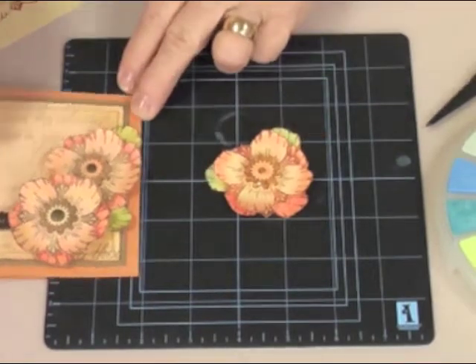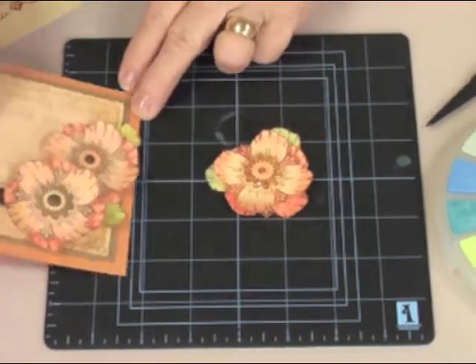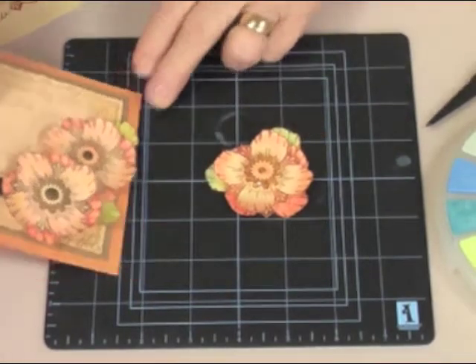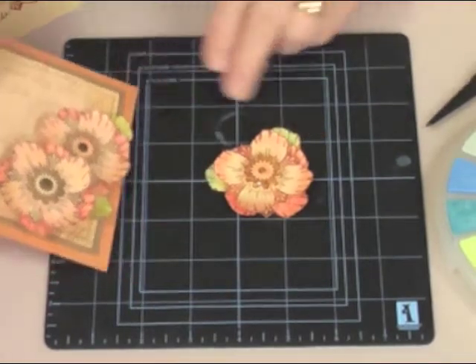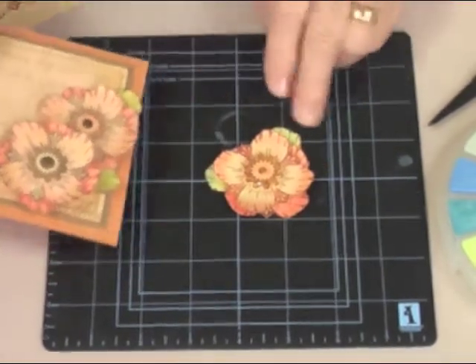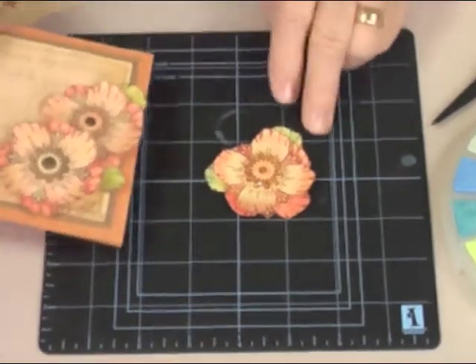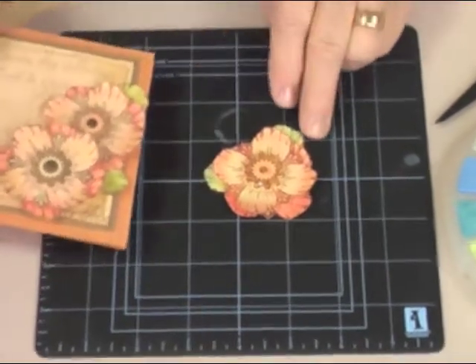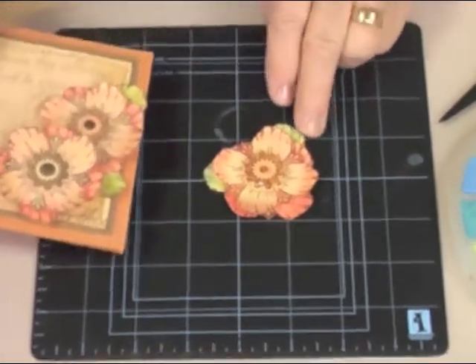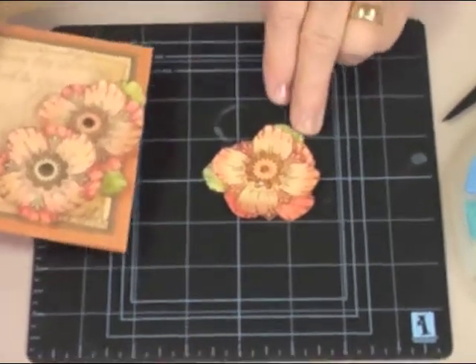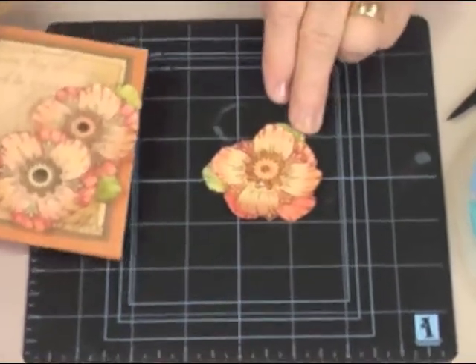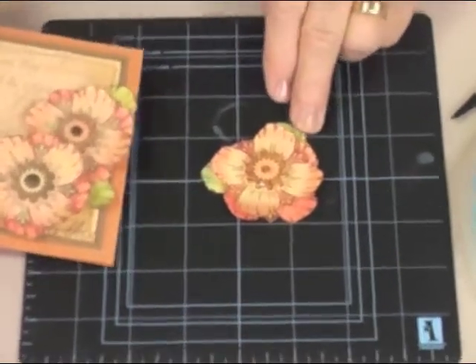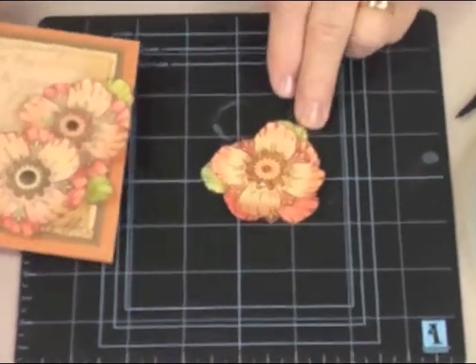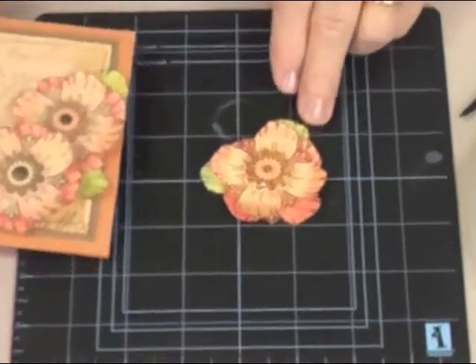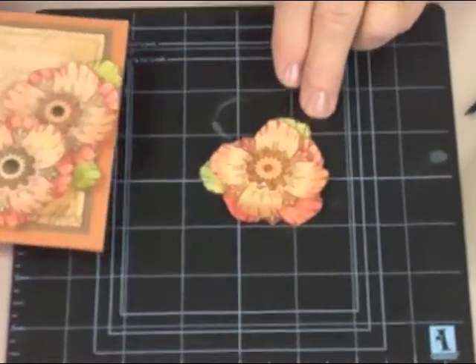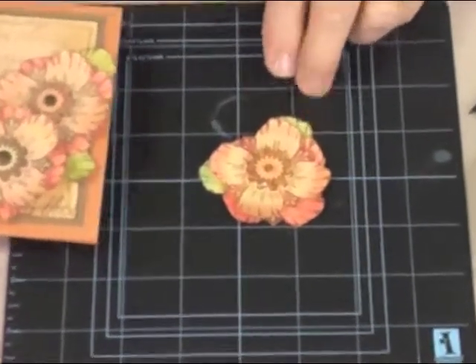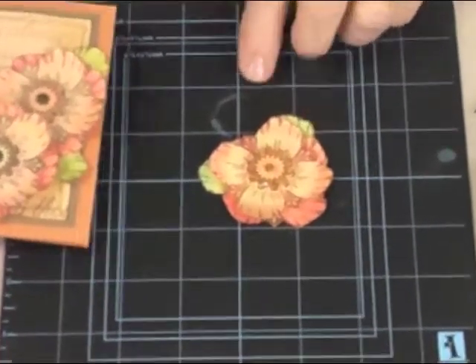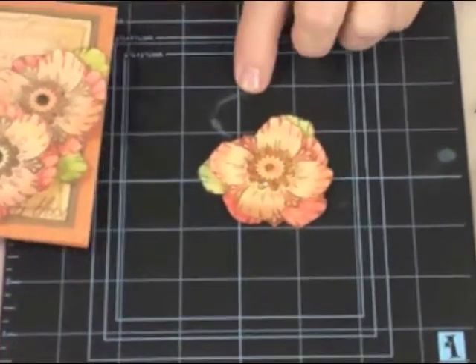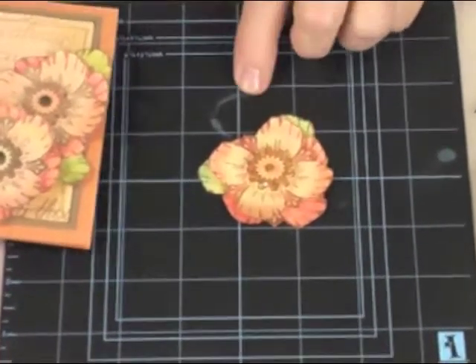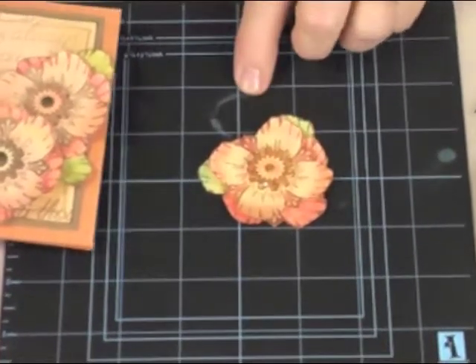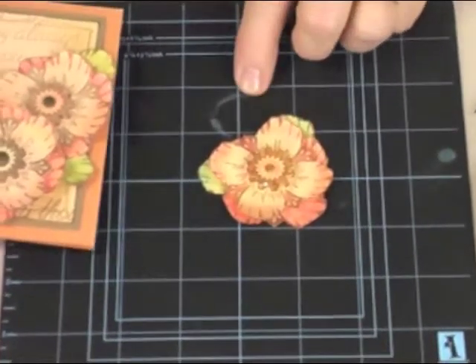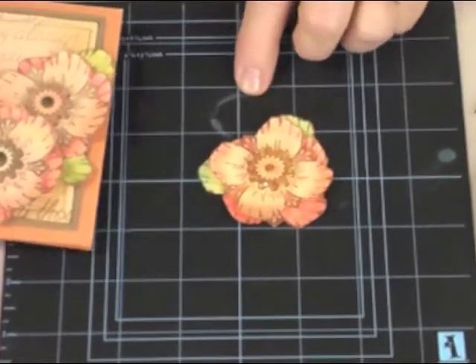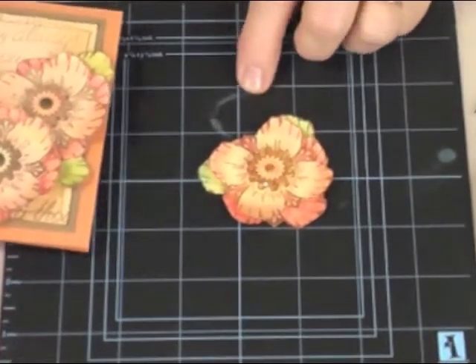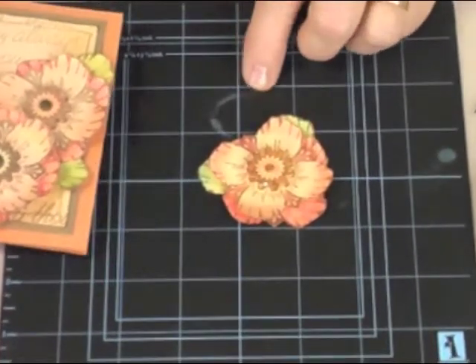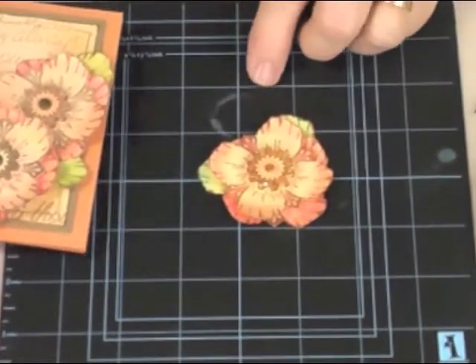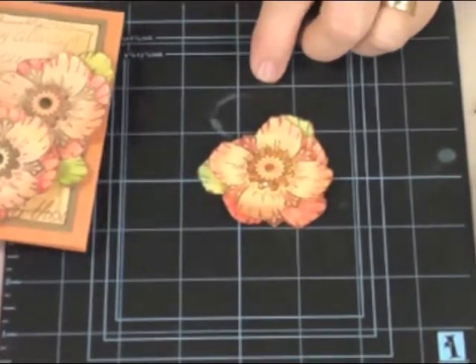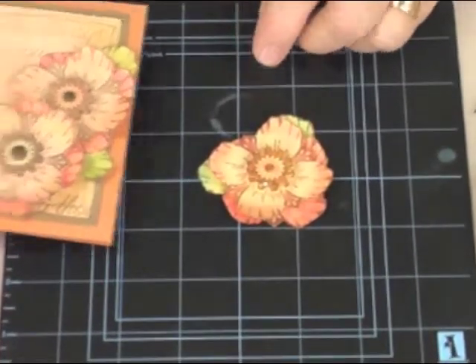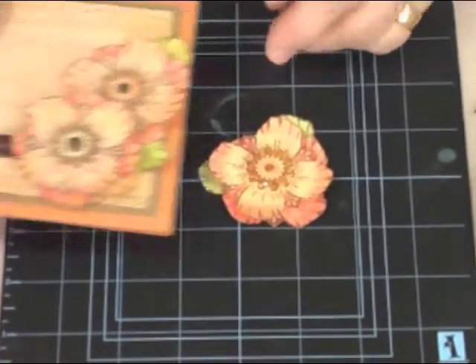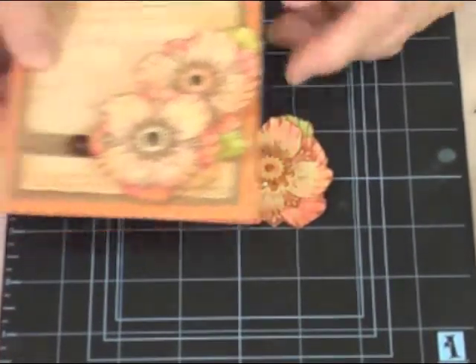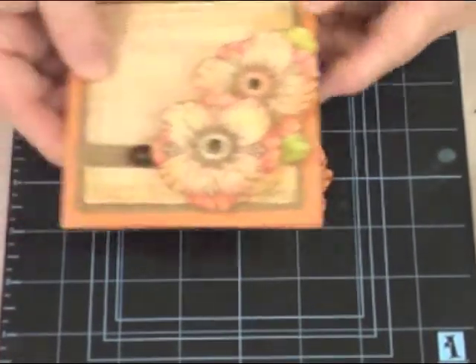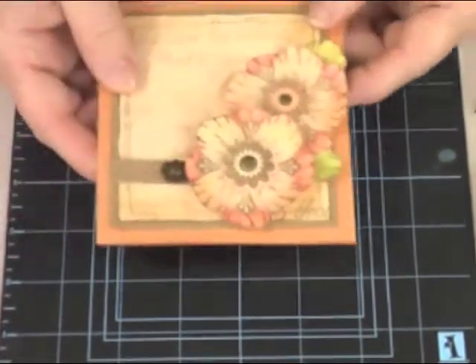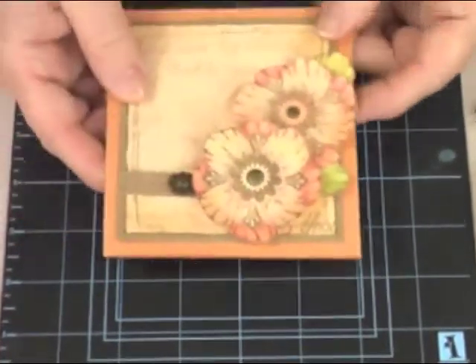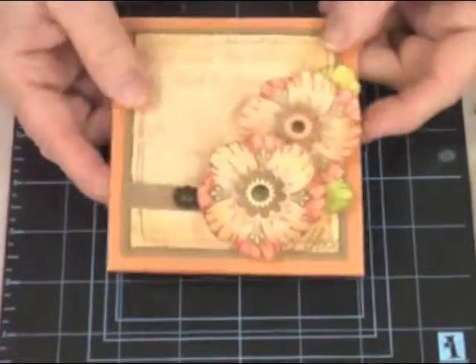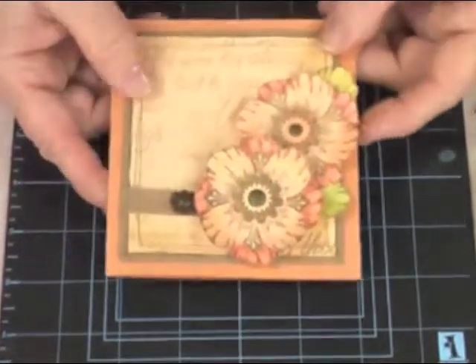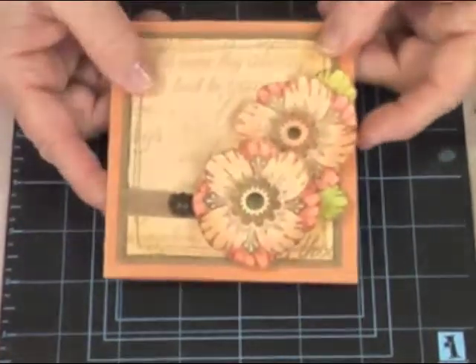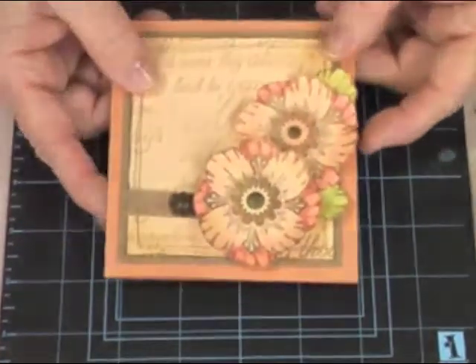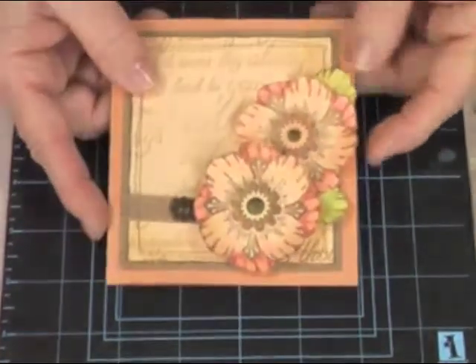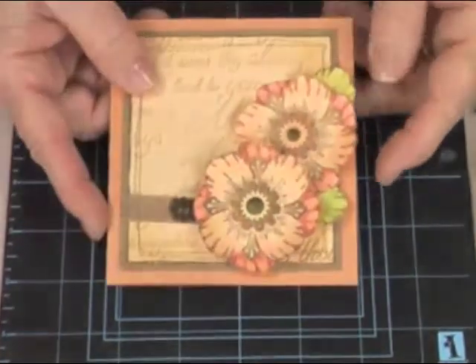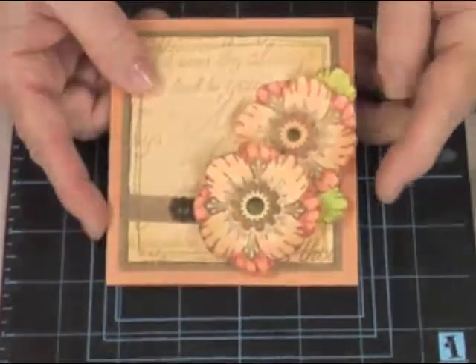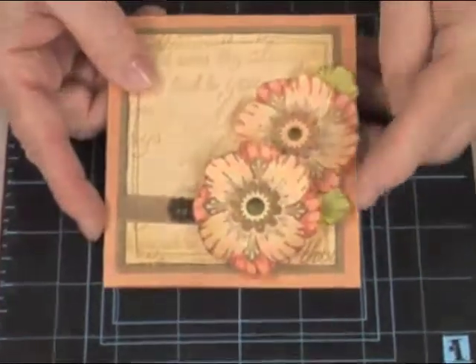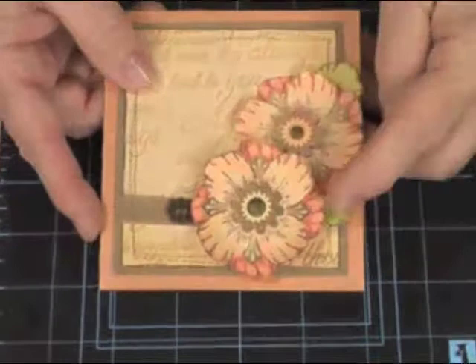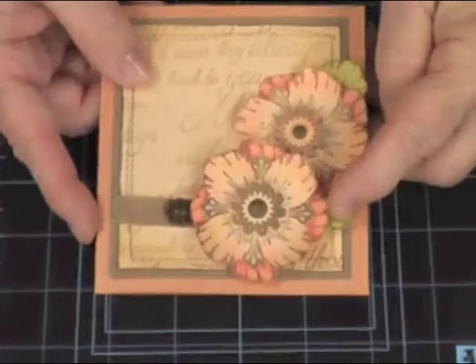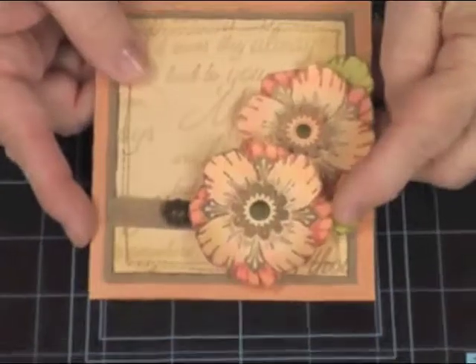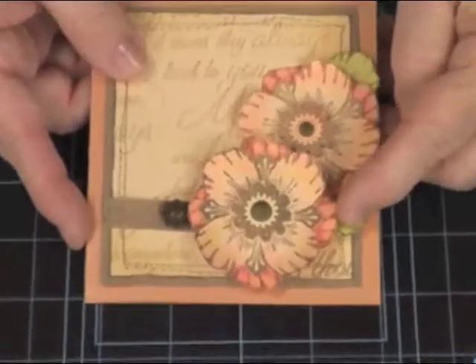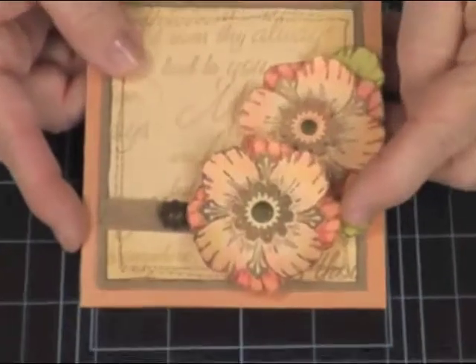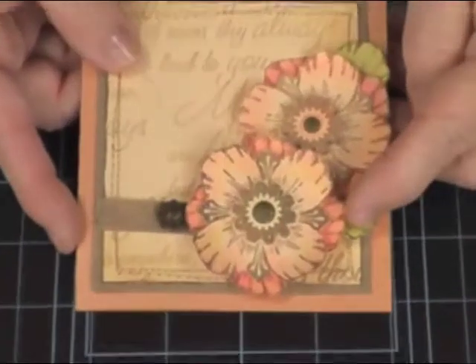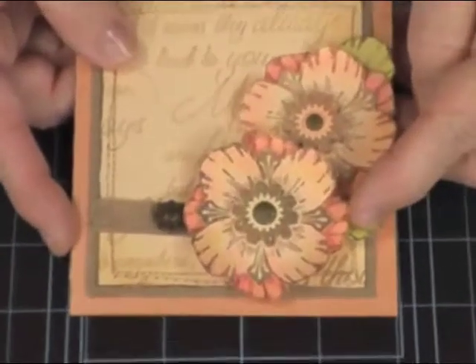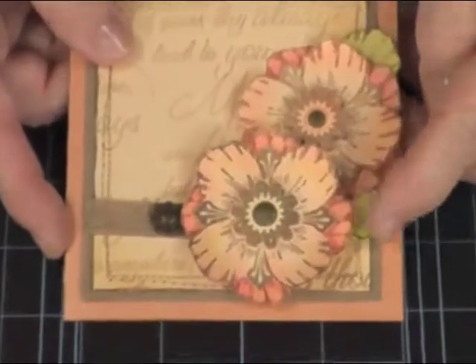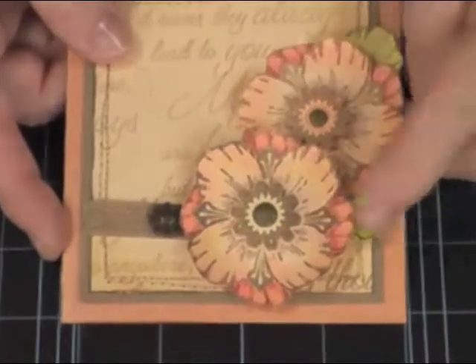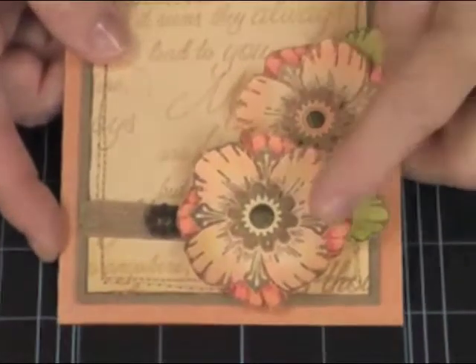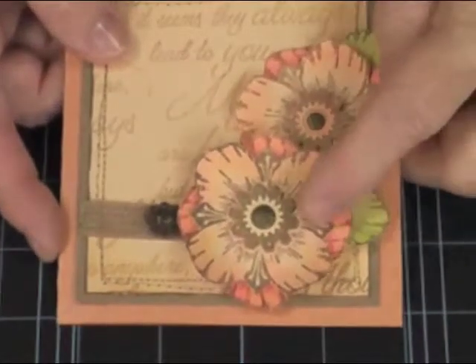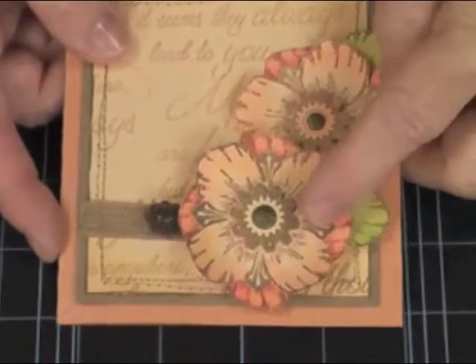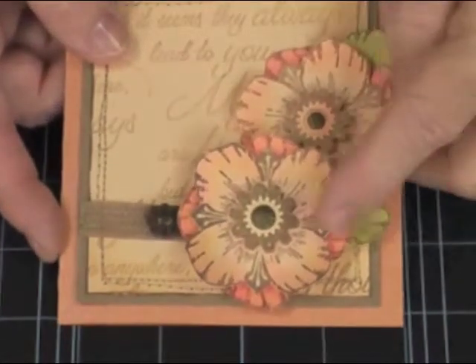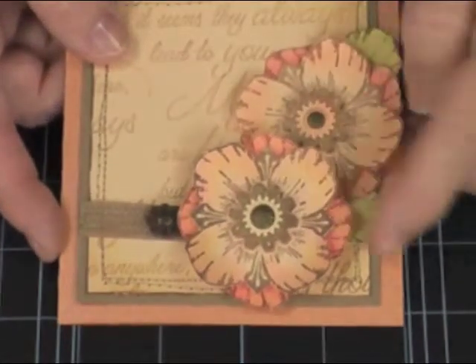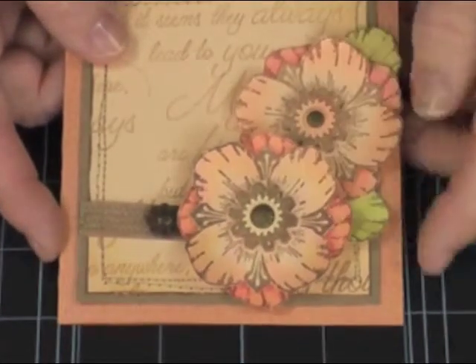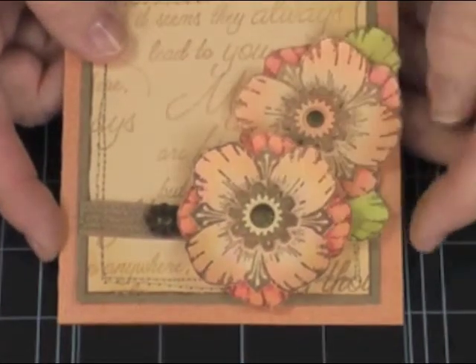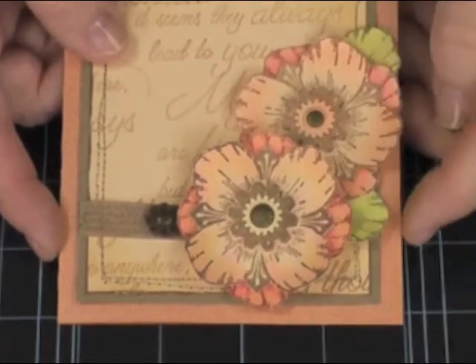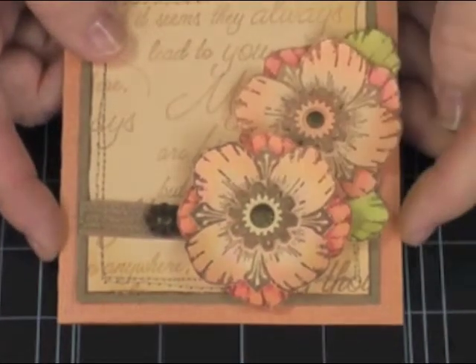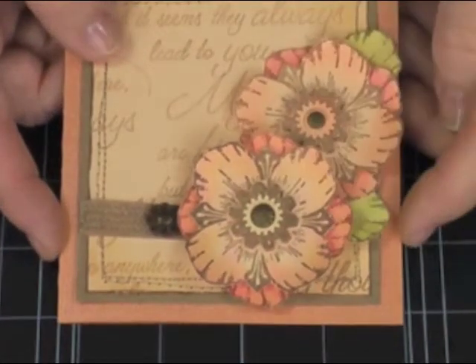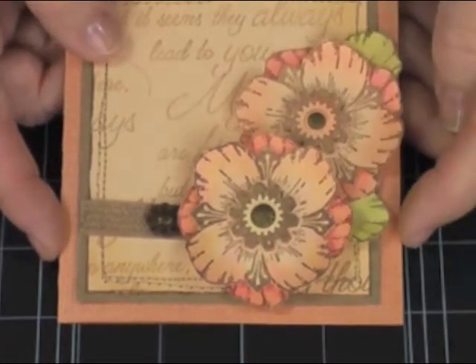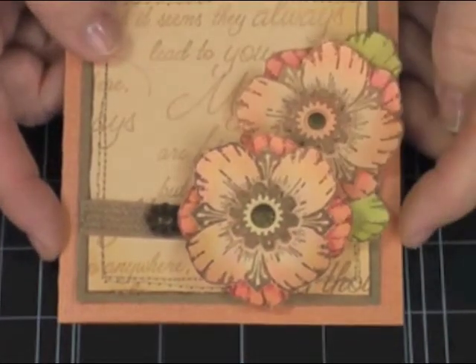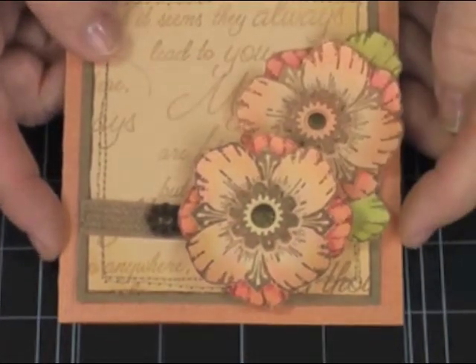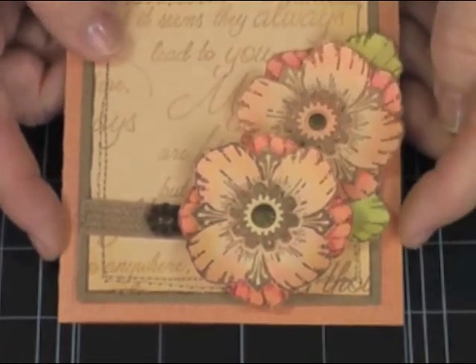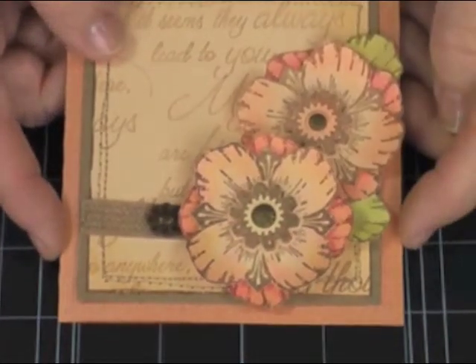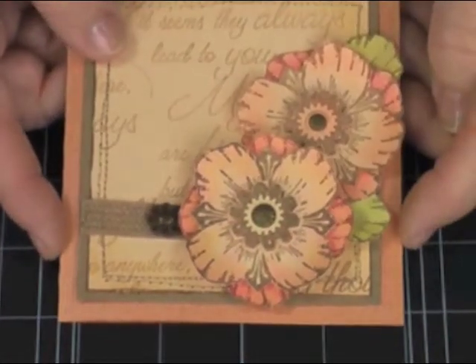When I have everything exactly where I want it to be, I'm going to transfer it over and add my embellishment. Thank you very much.